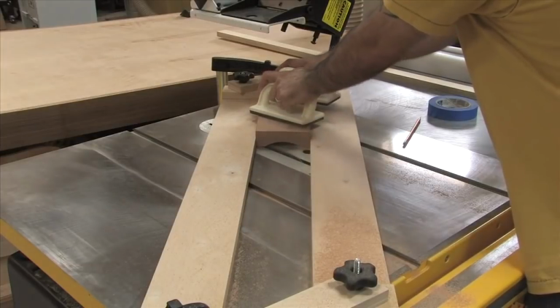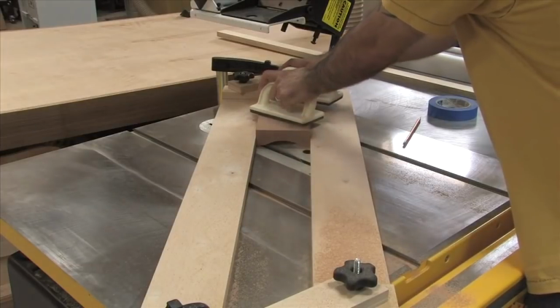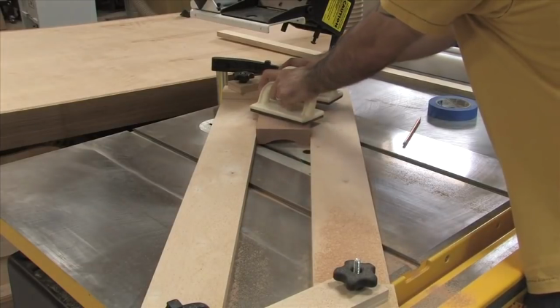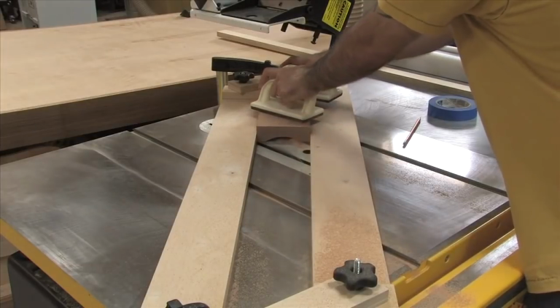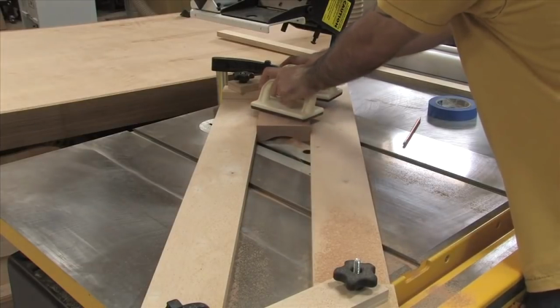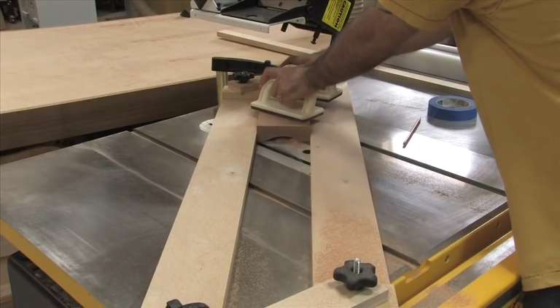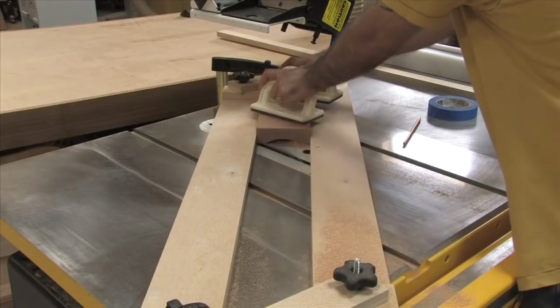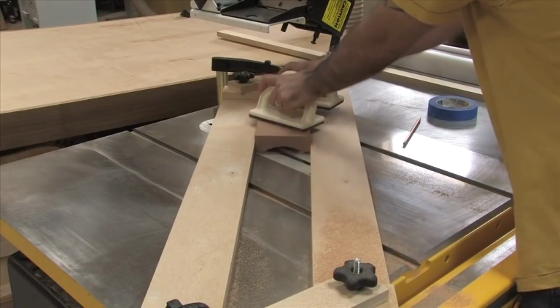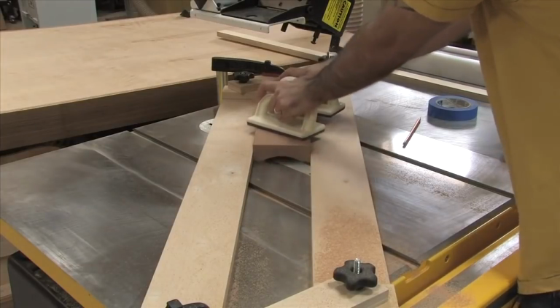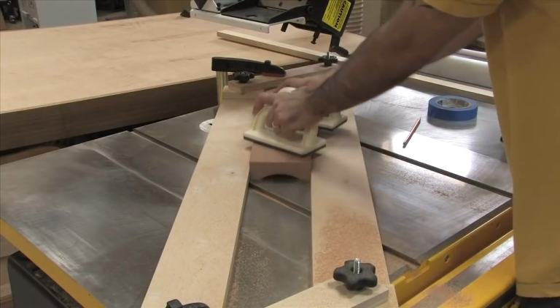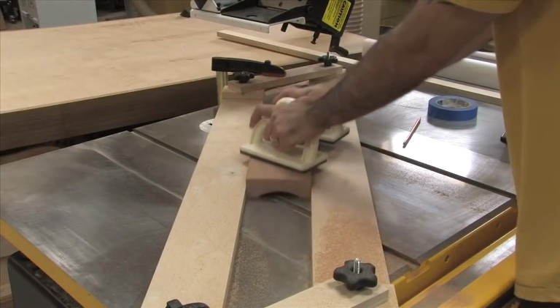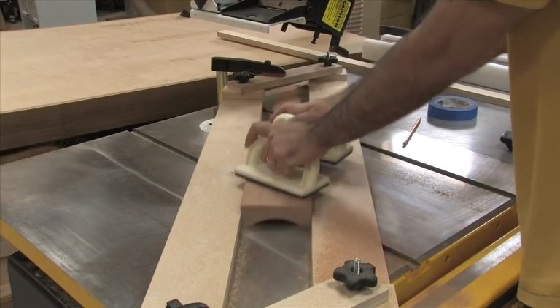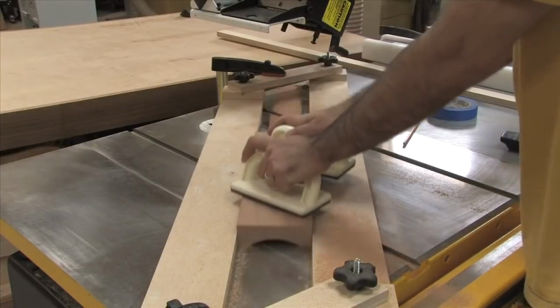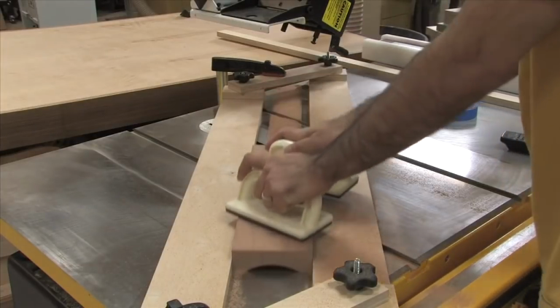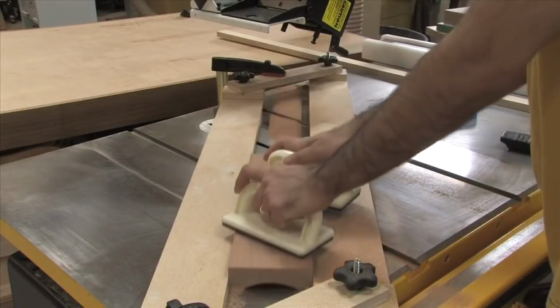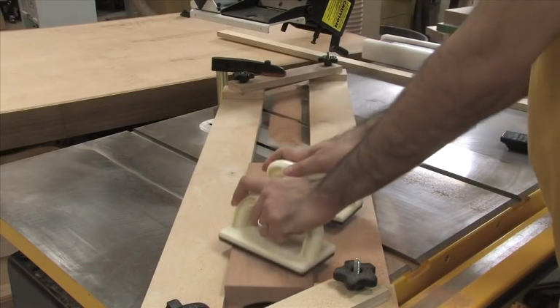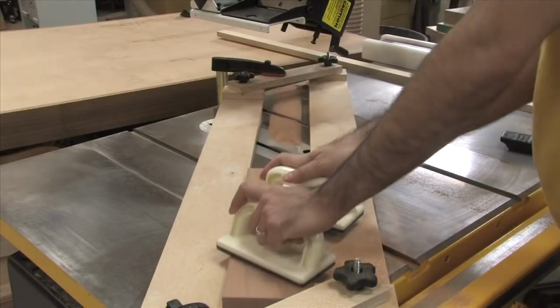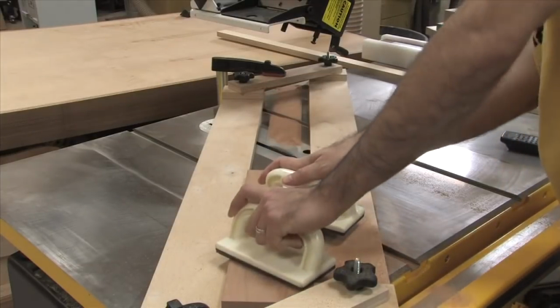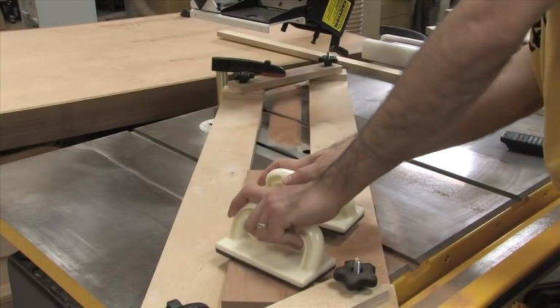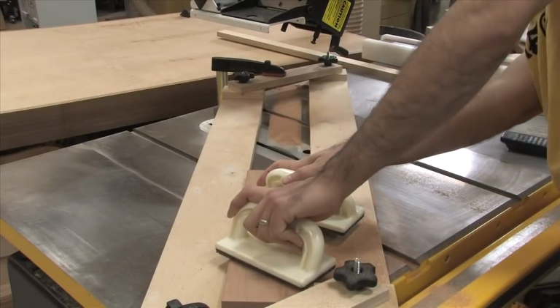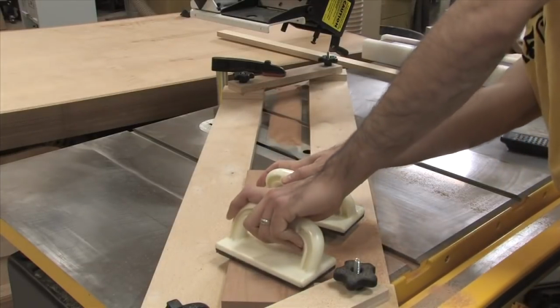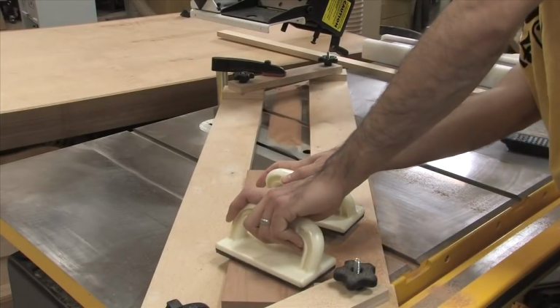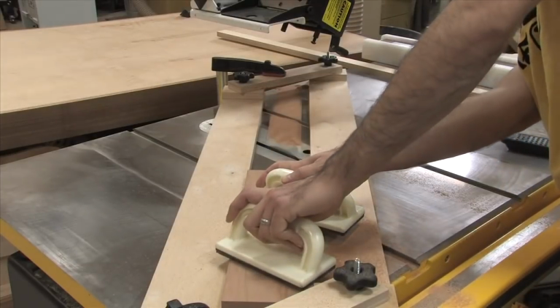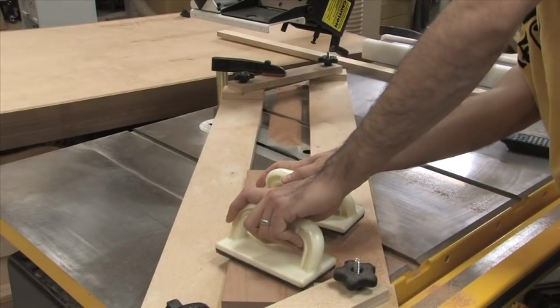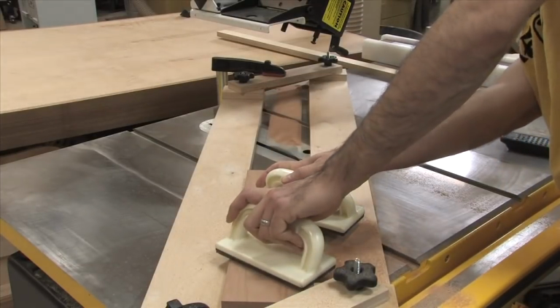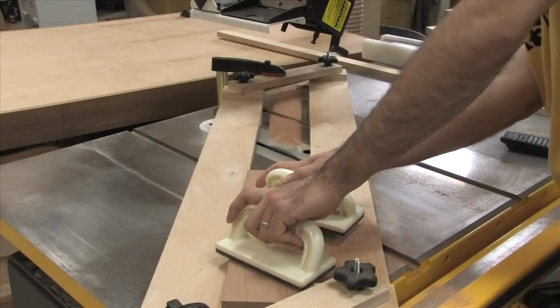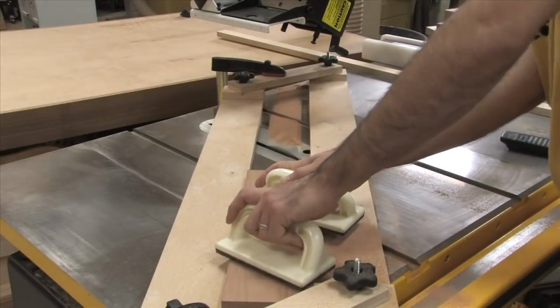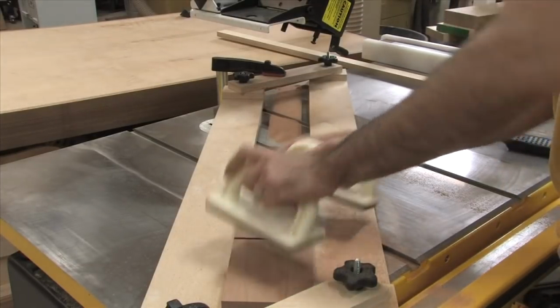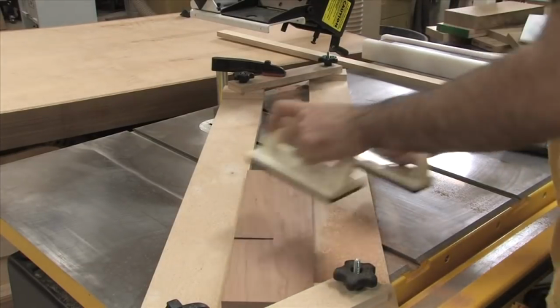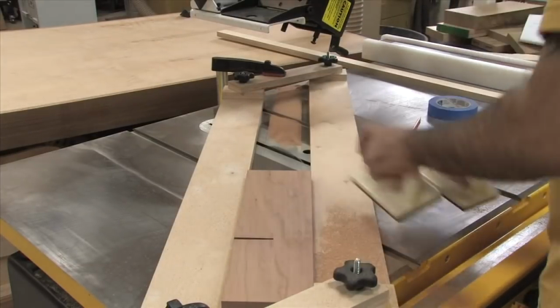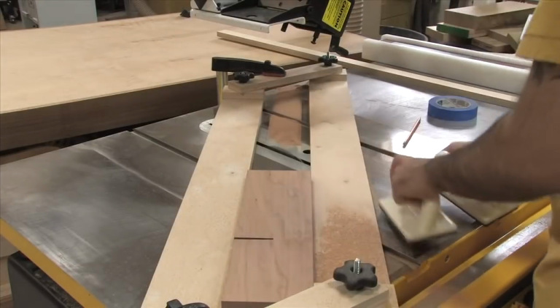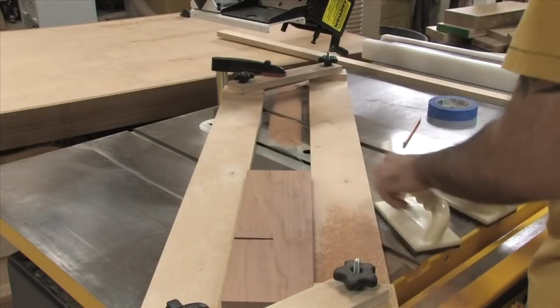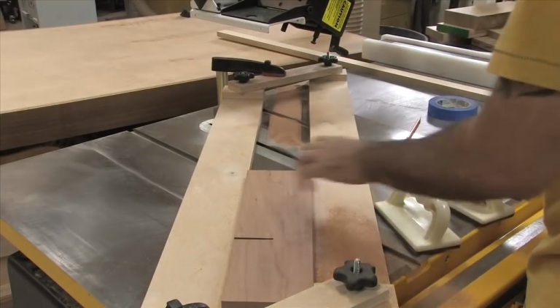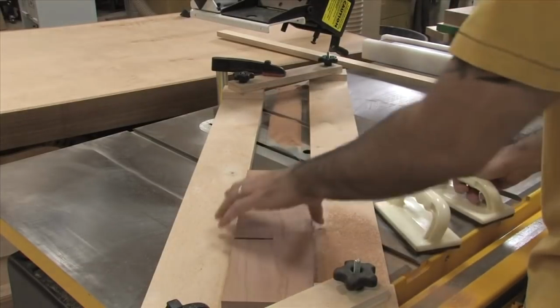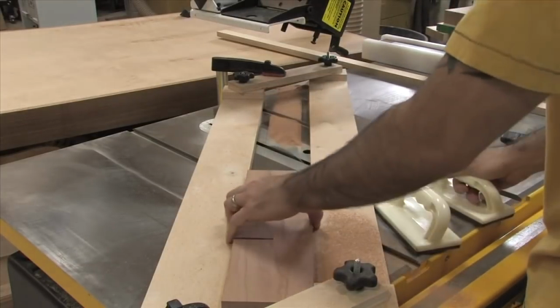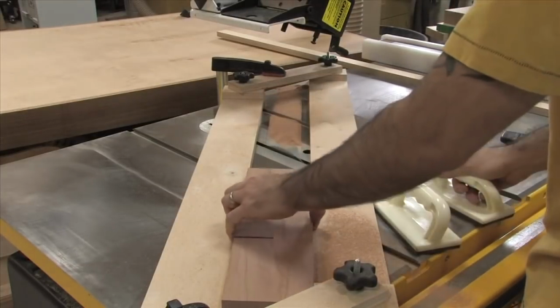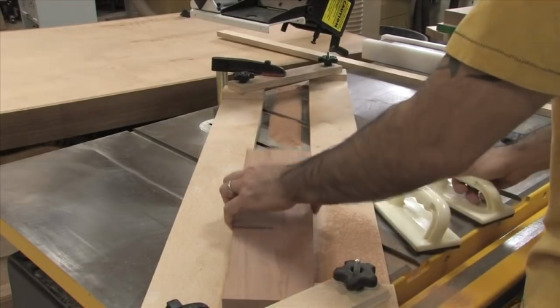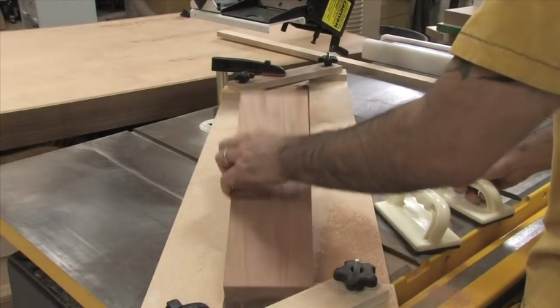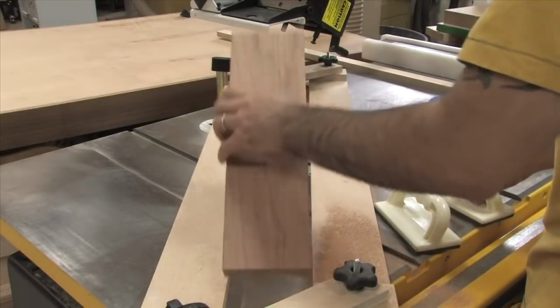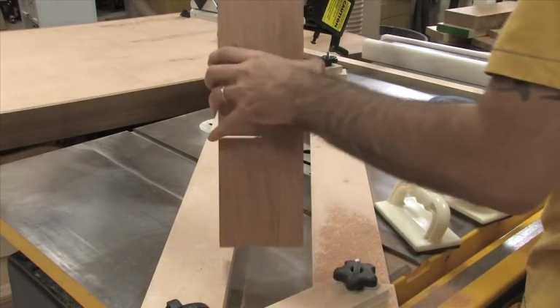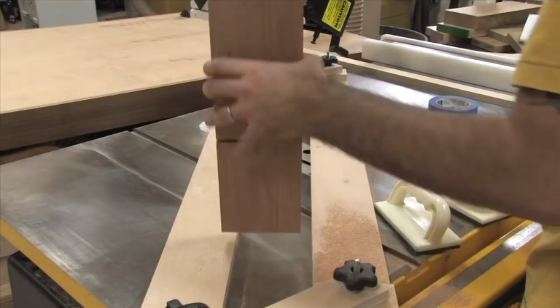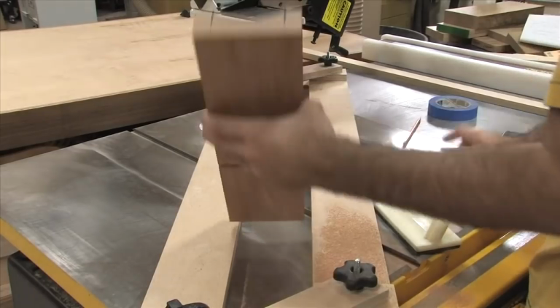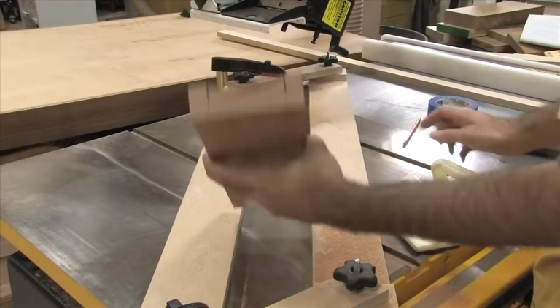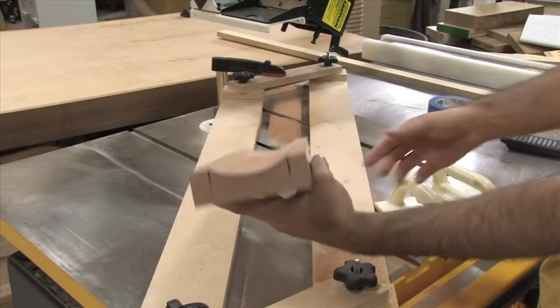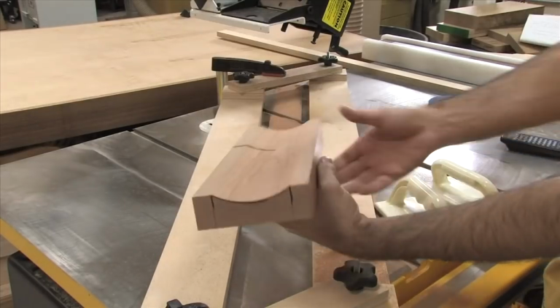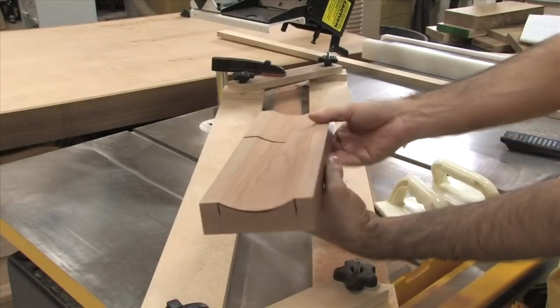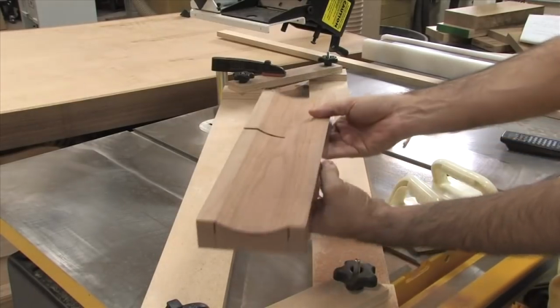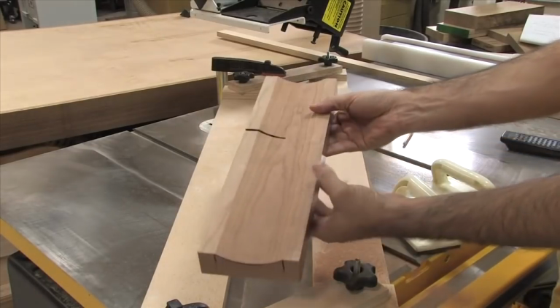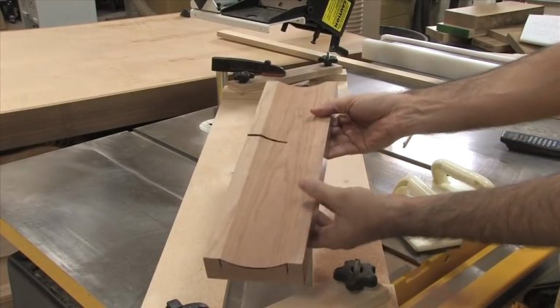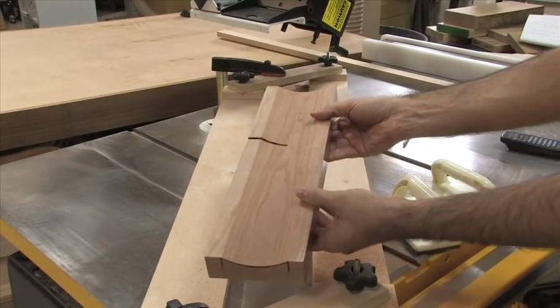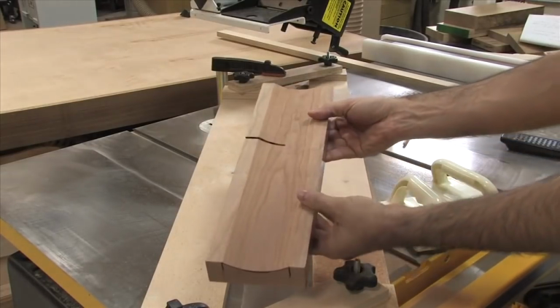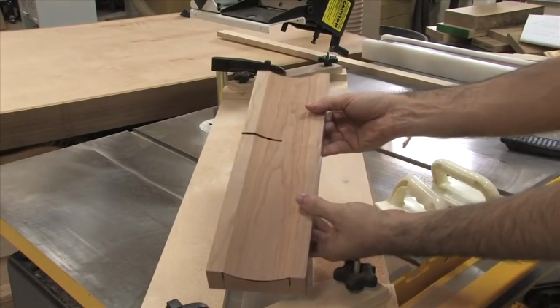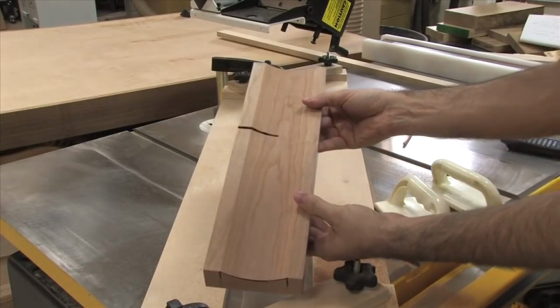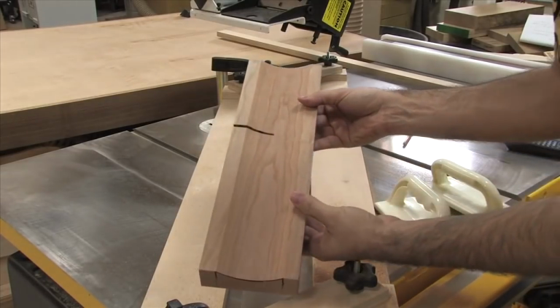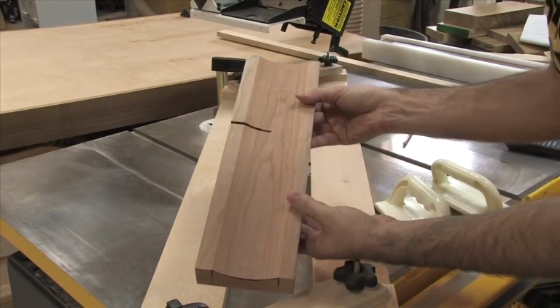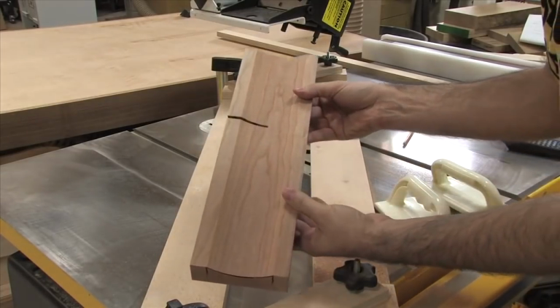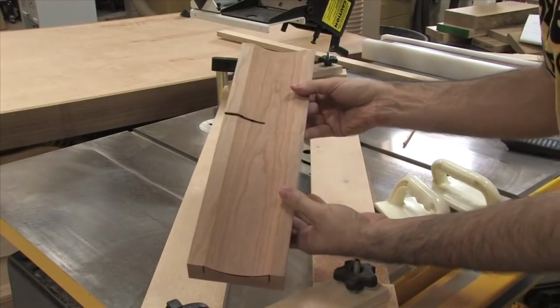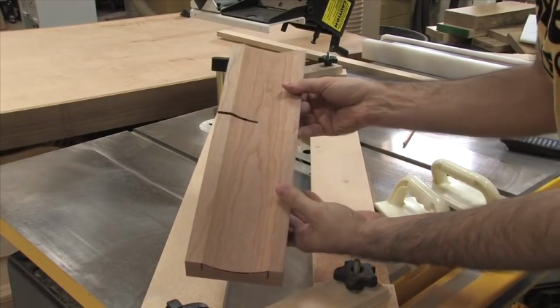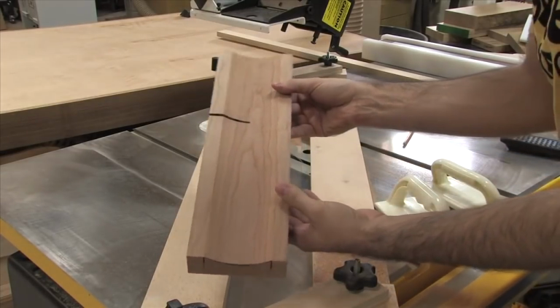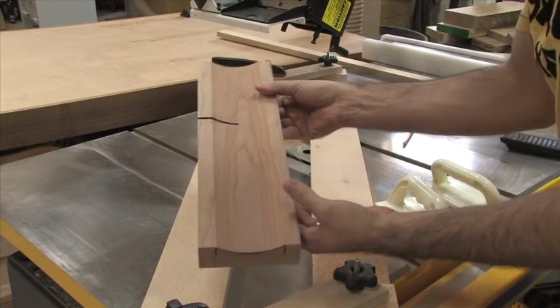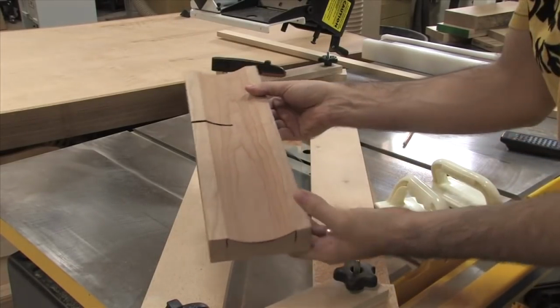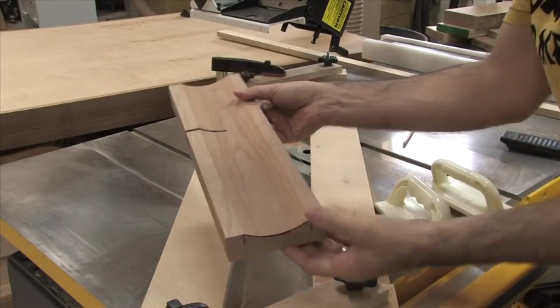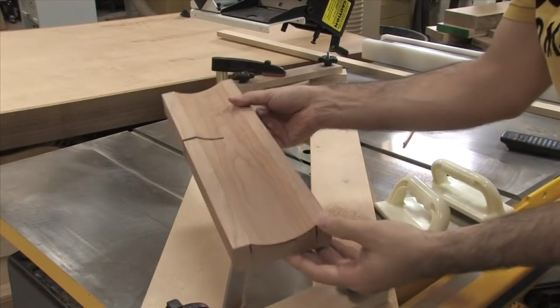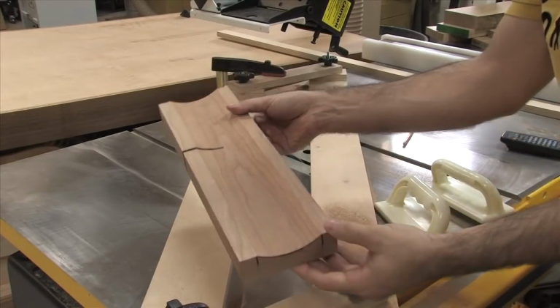With the final passes you can see the cove come to life. Don't worry about that cut halfway up the board — this is just a piece of scrap wood.